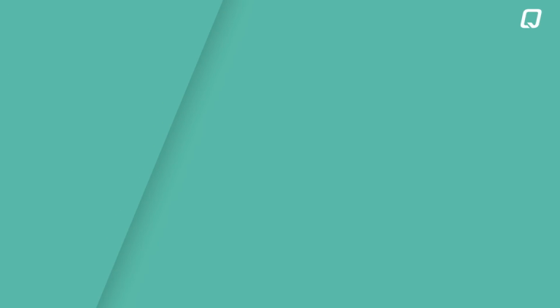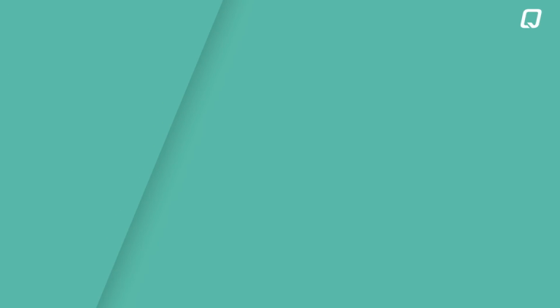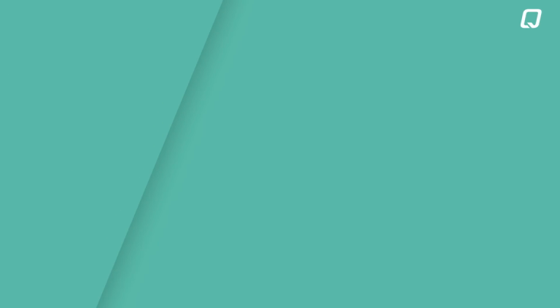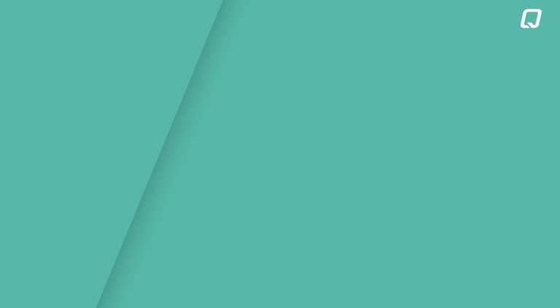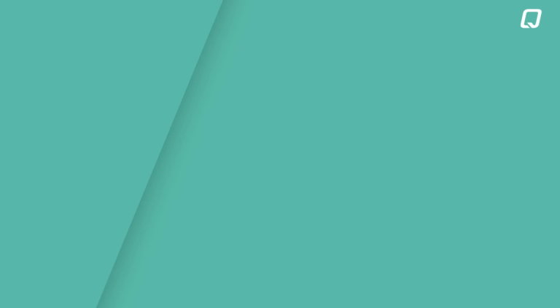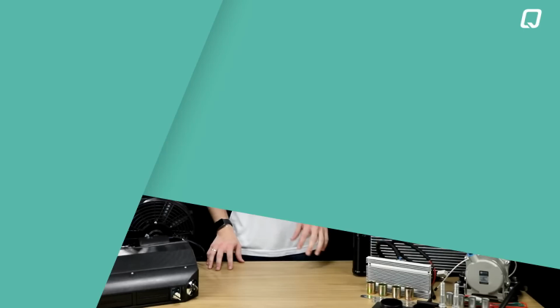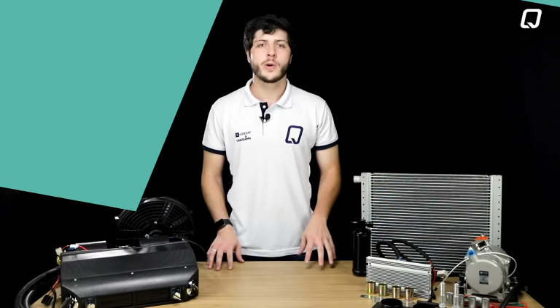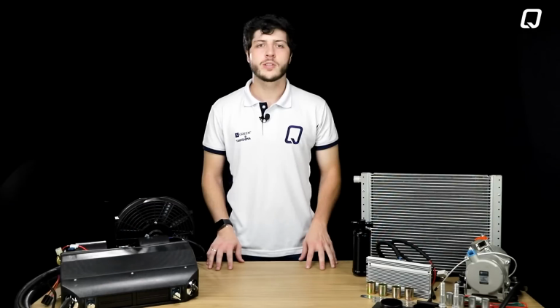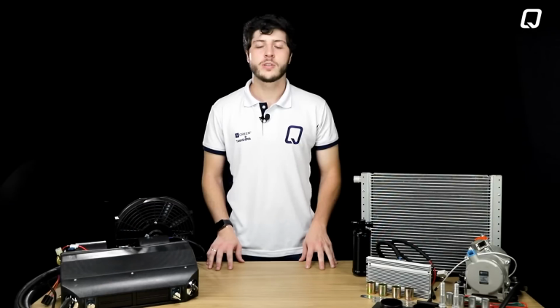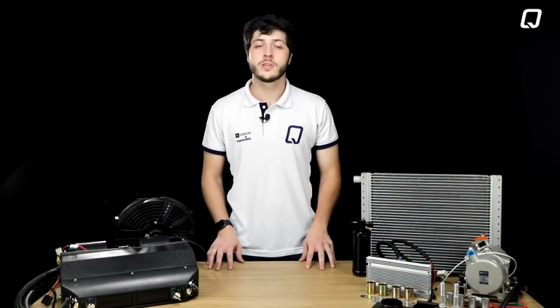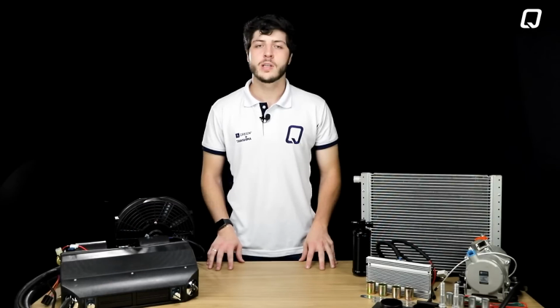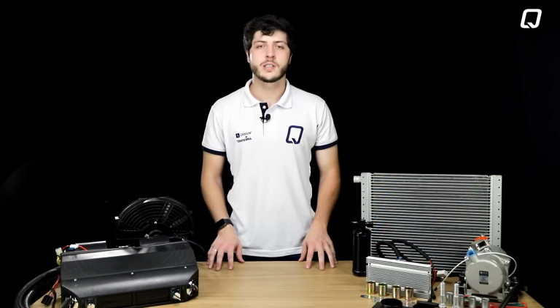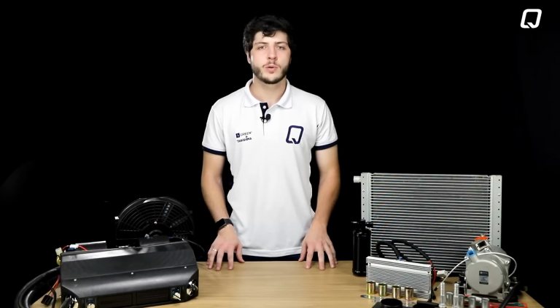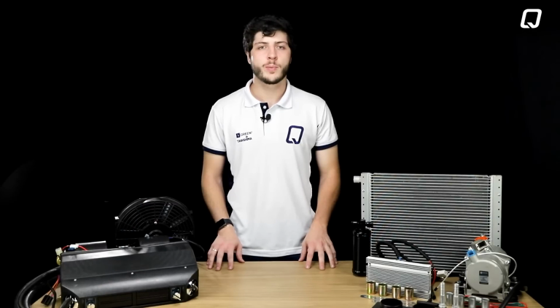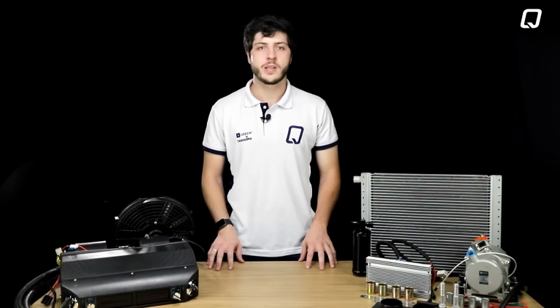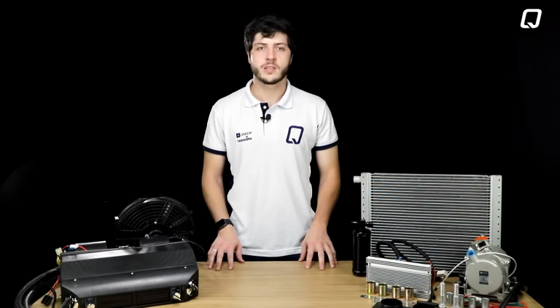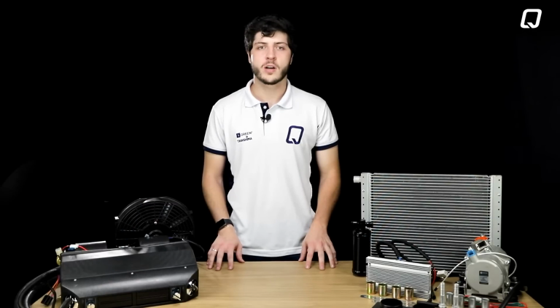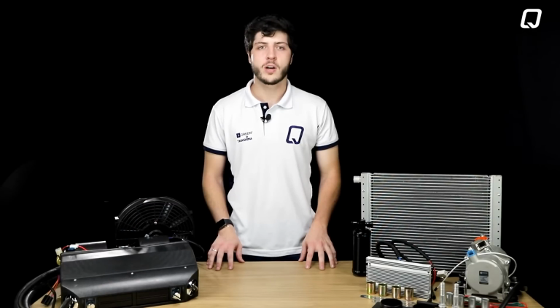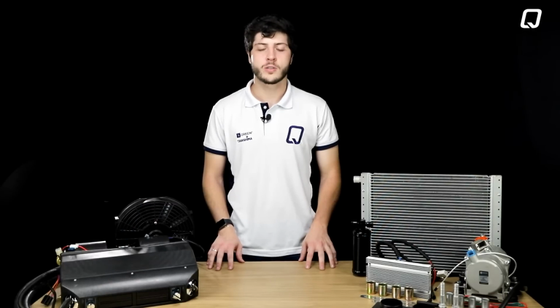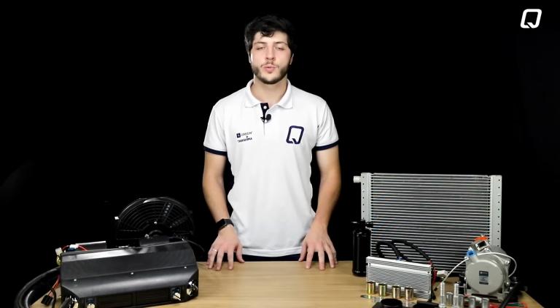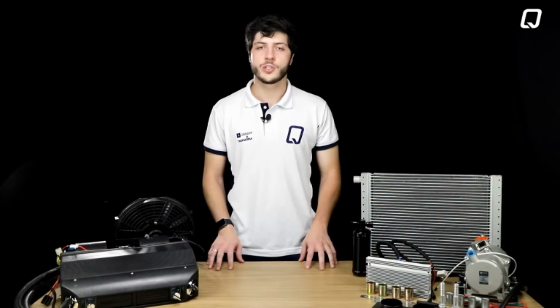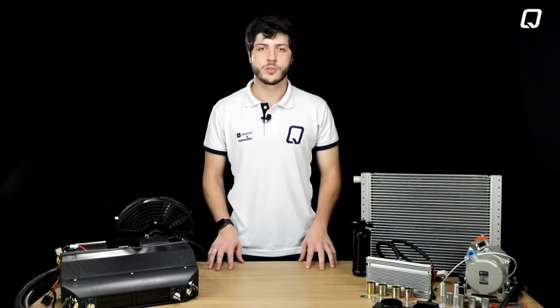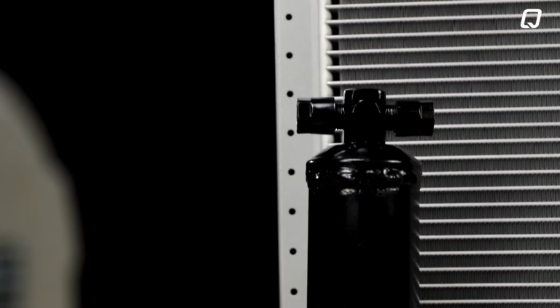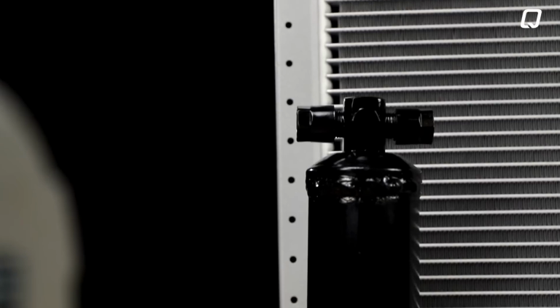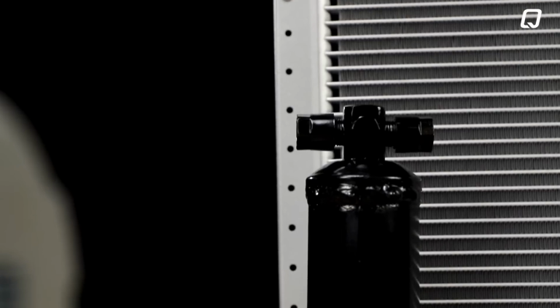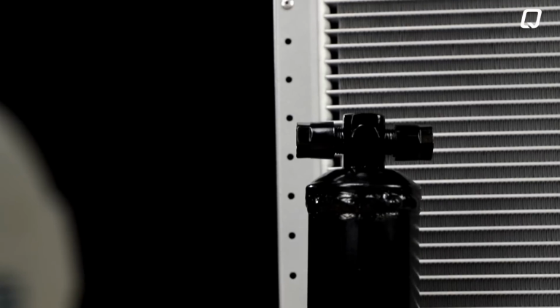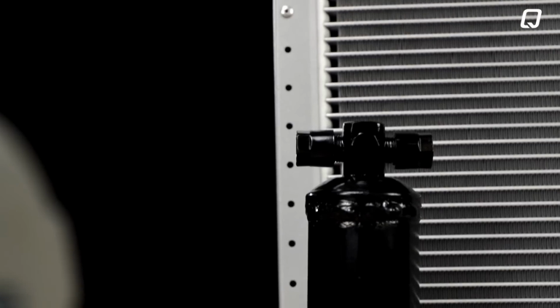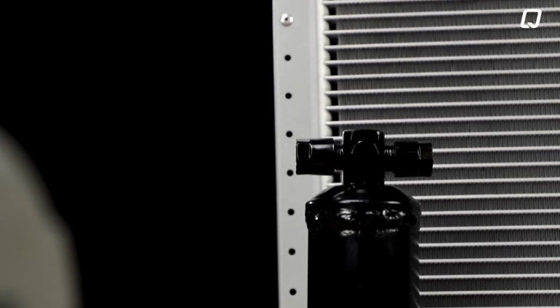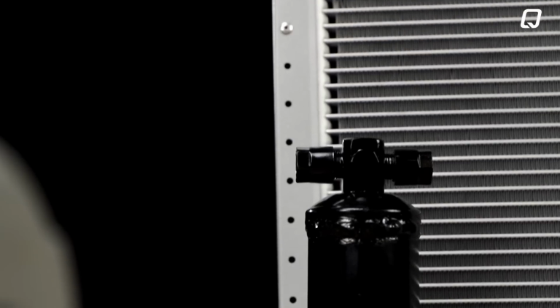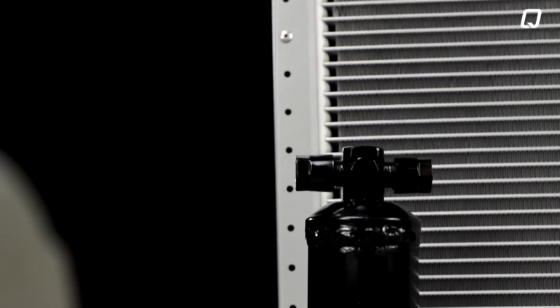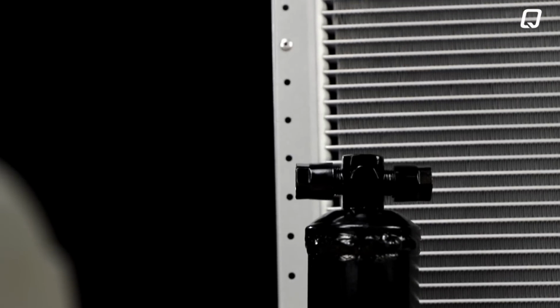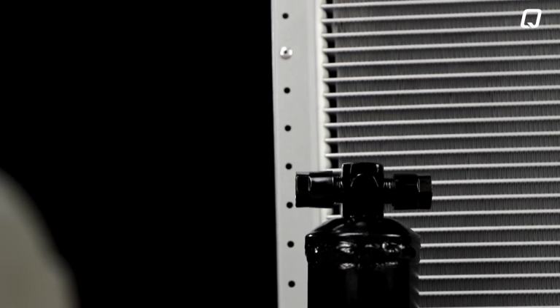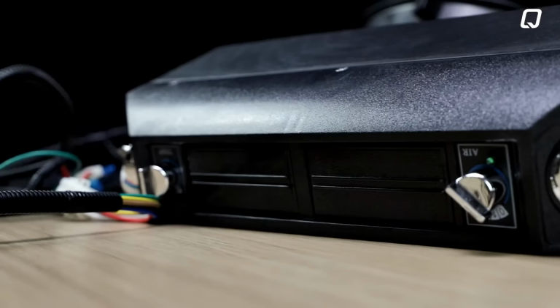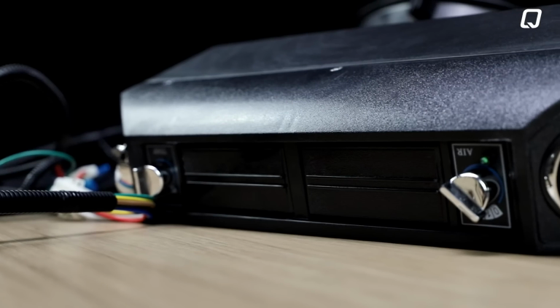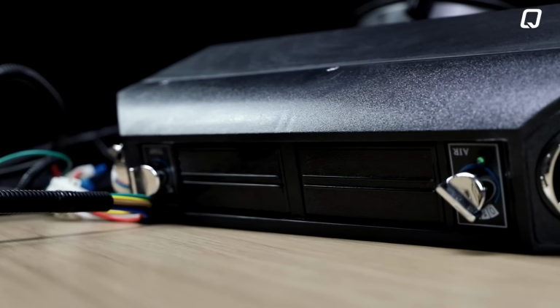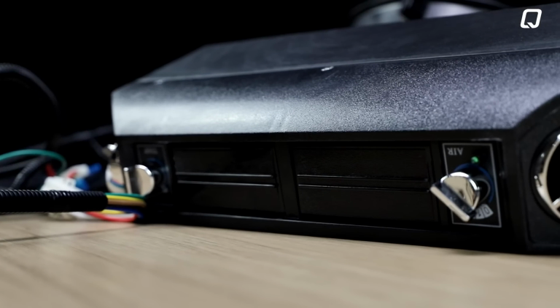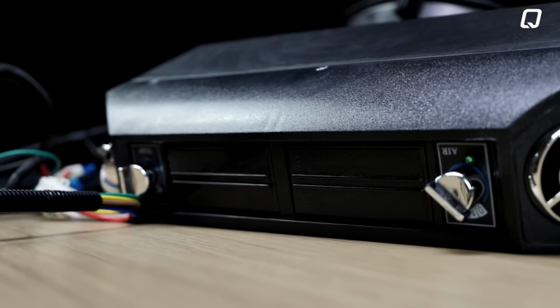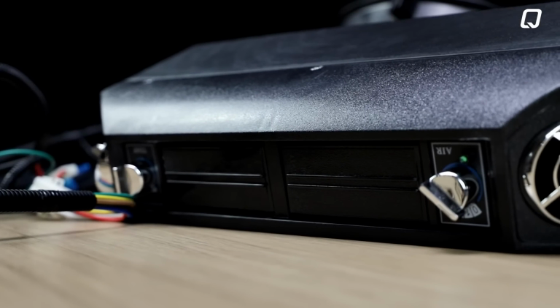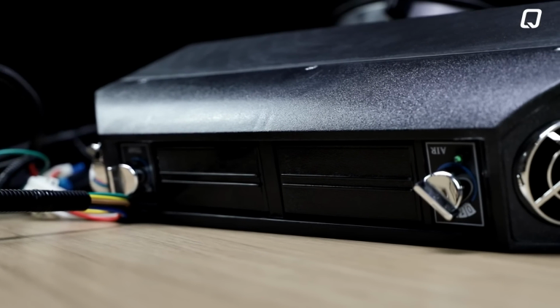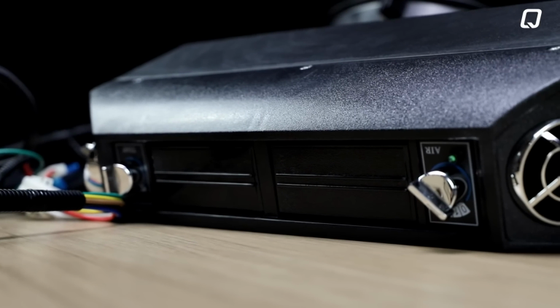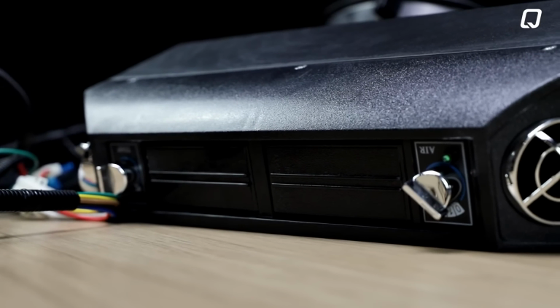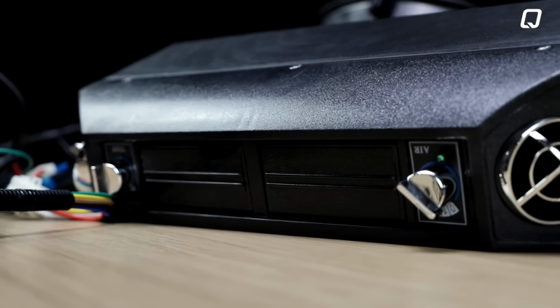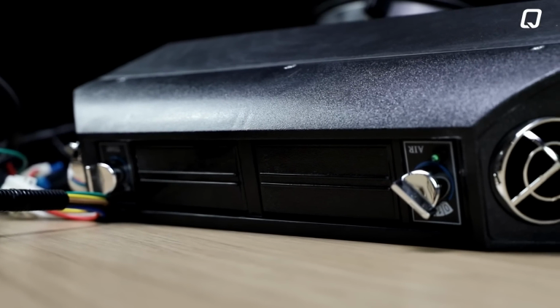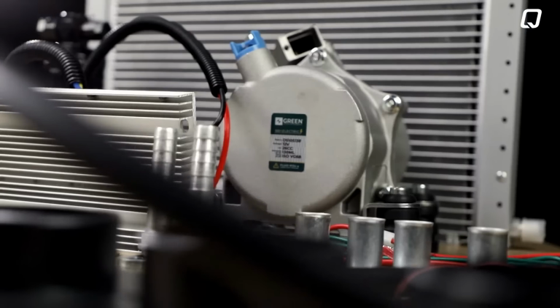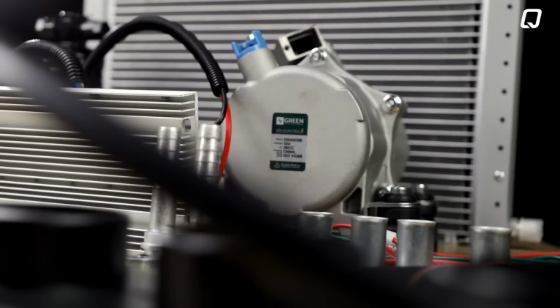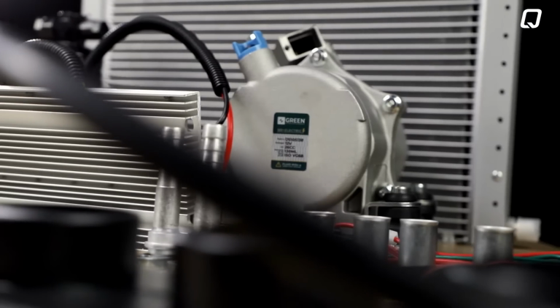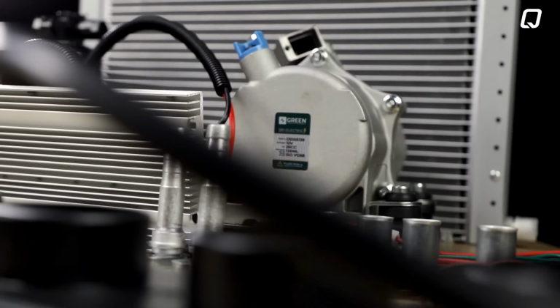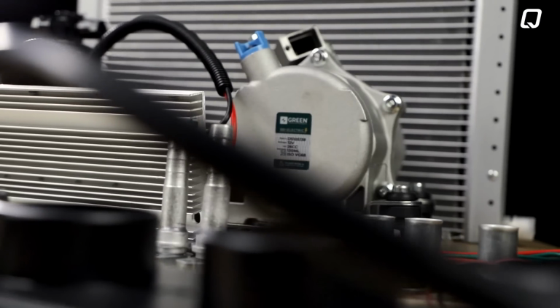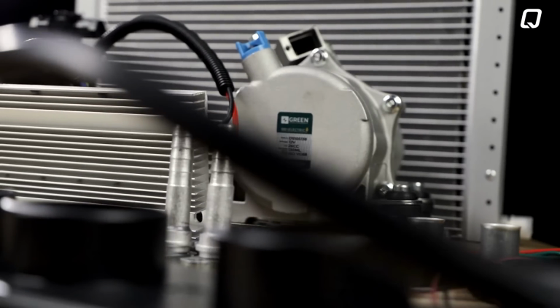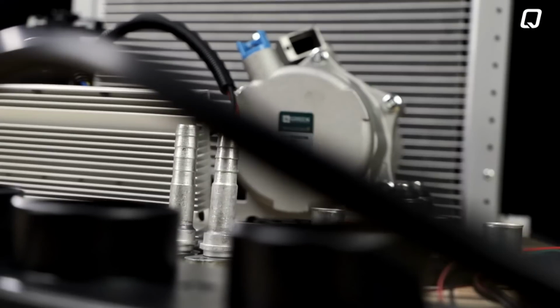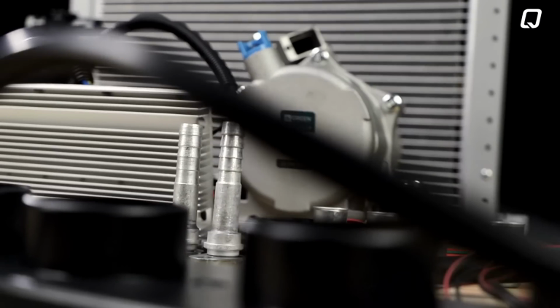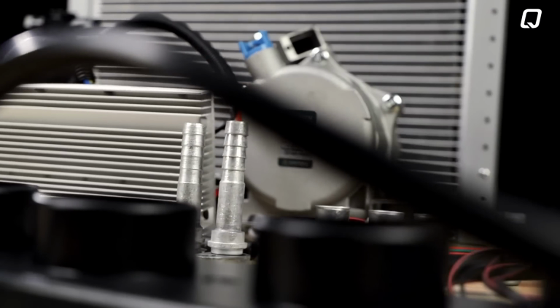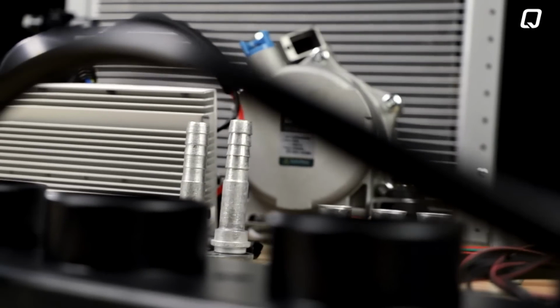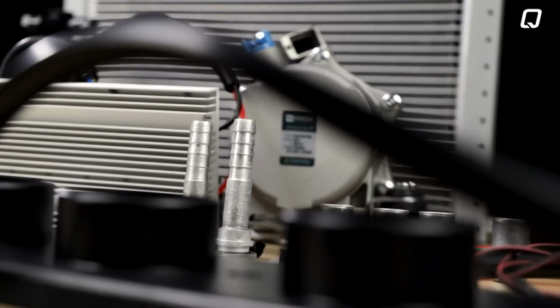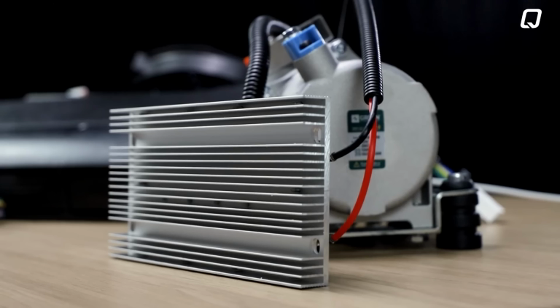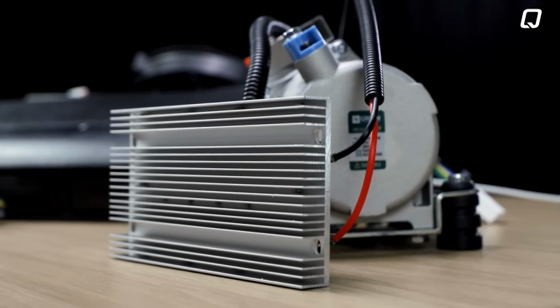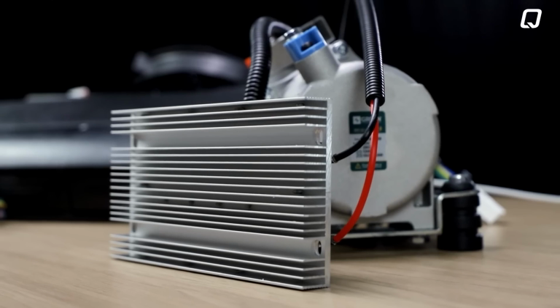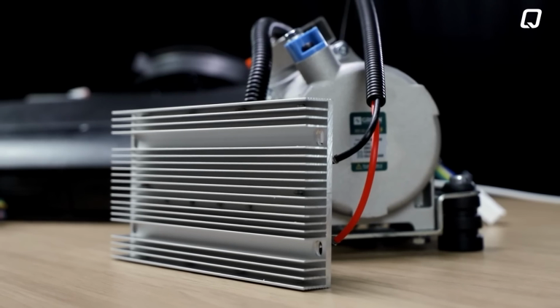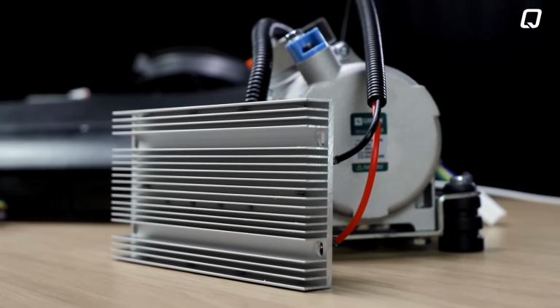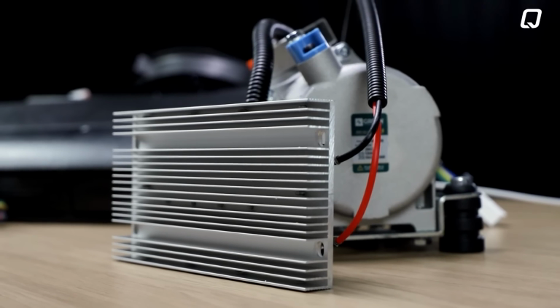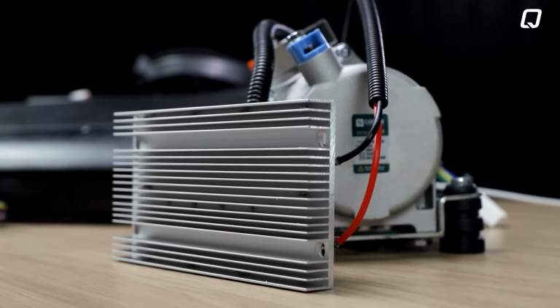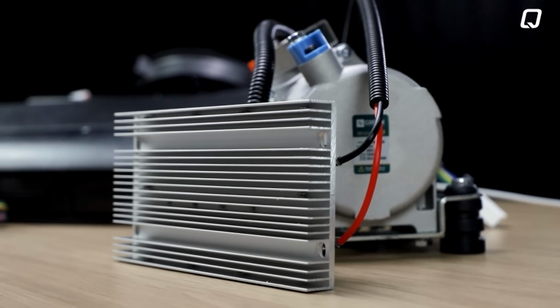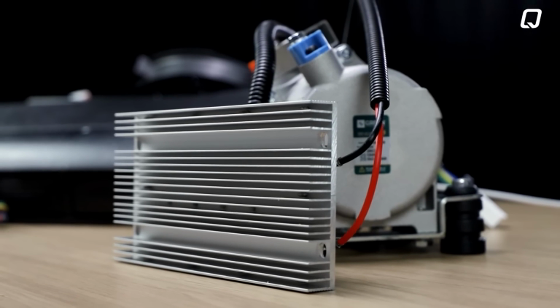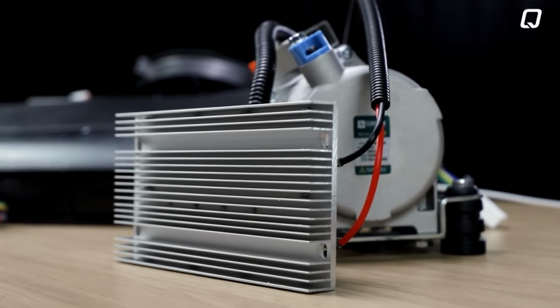This electric compressor doesn't replace the car's original compressor. Our electric compressors are ideal for those who seek to install an air conditioning system for their passenger or work vehicles.